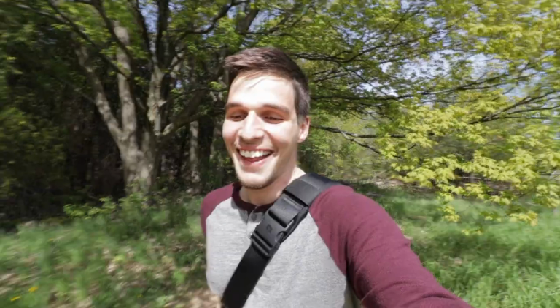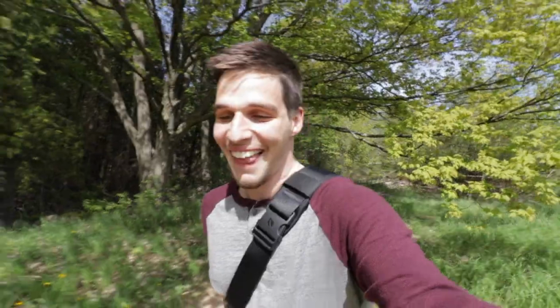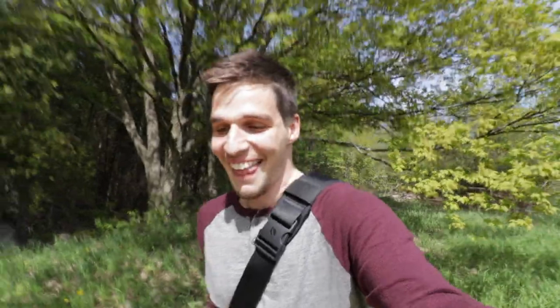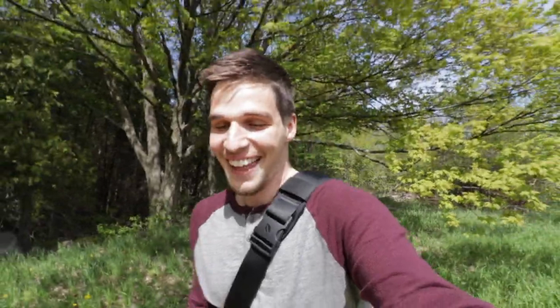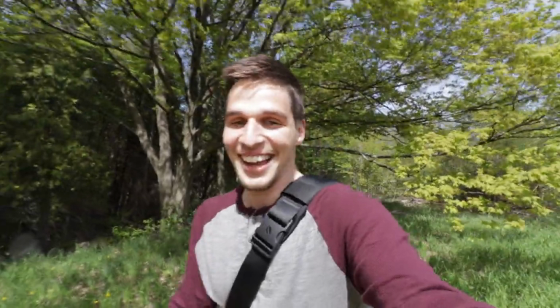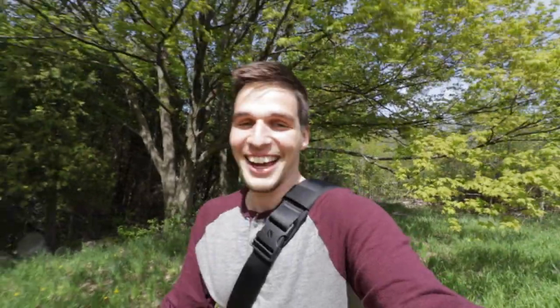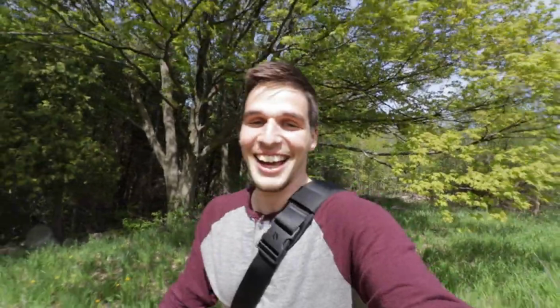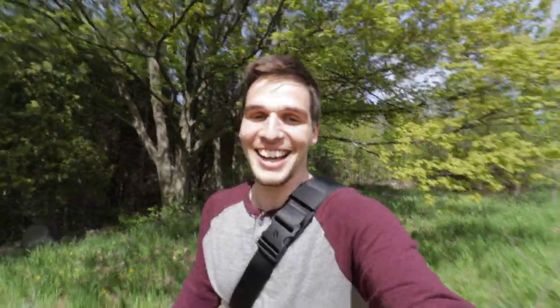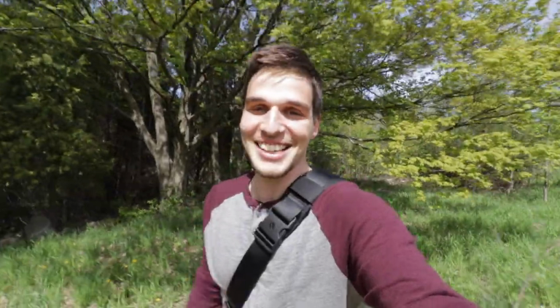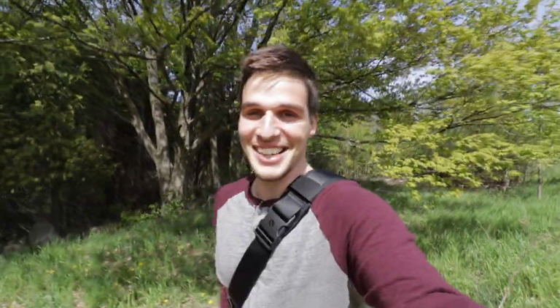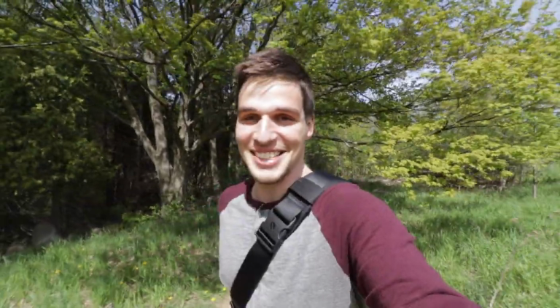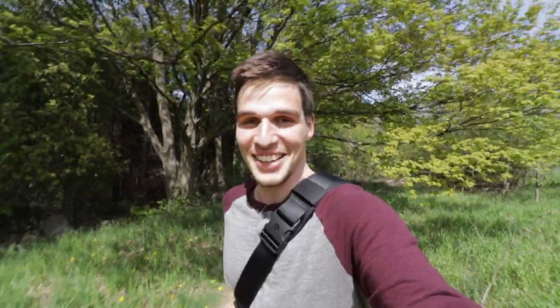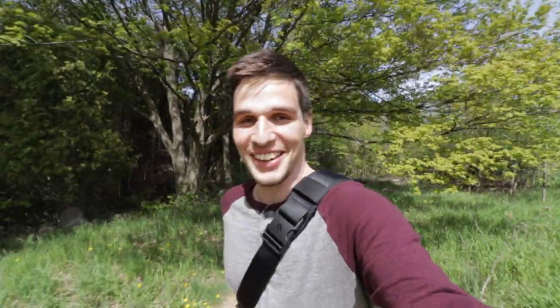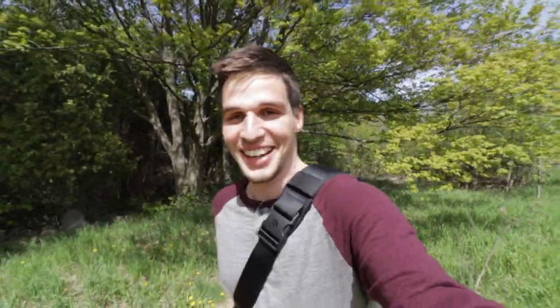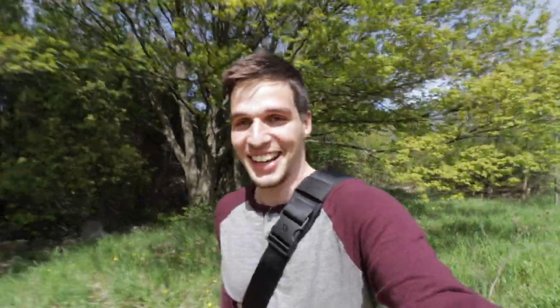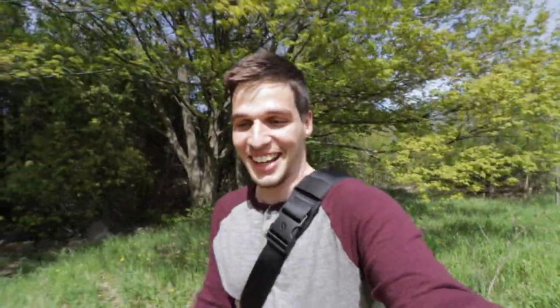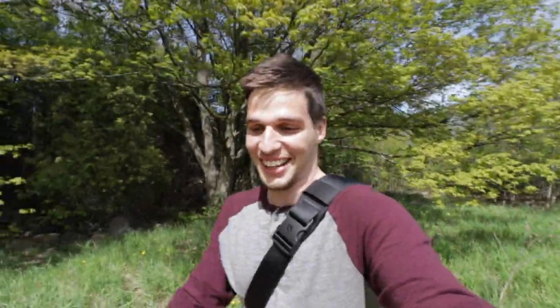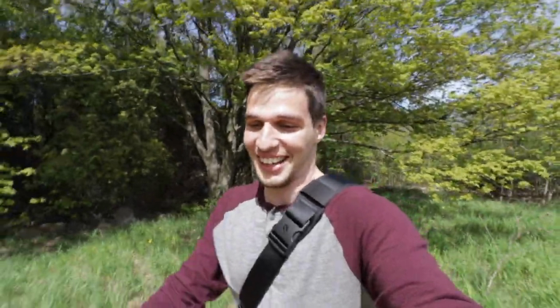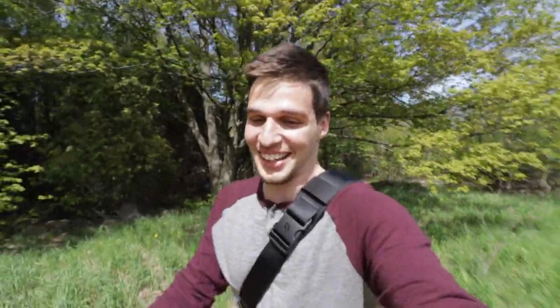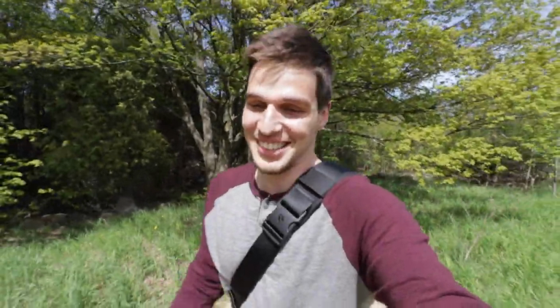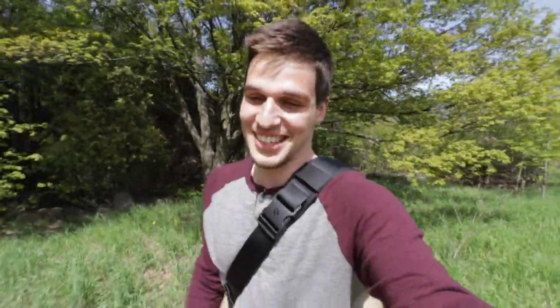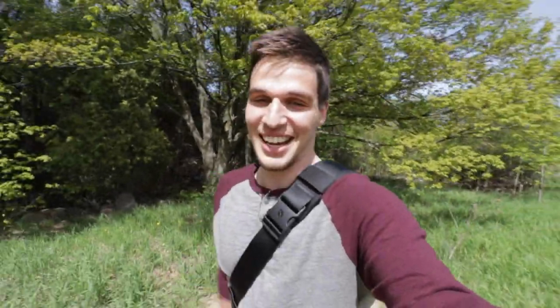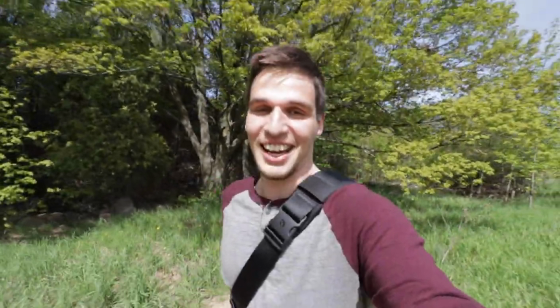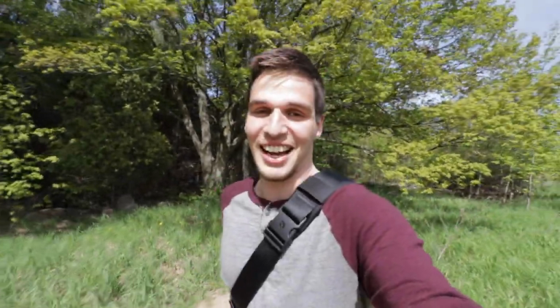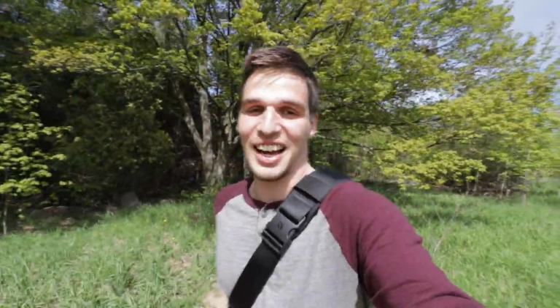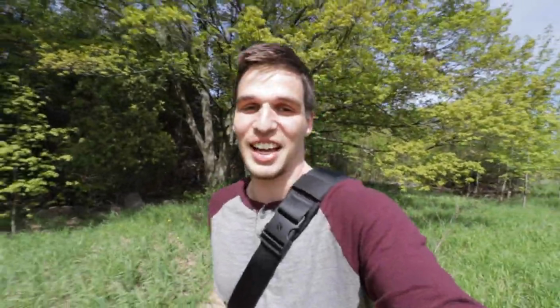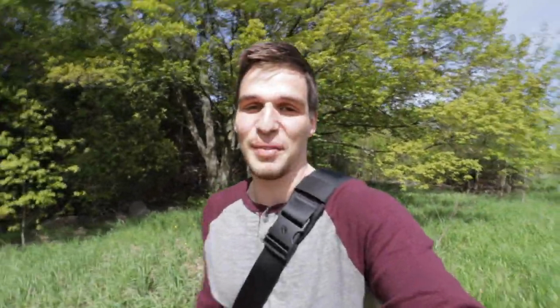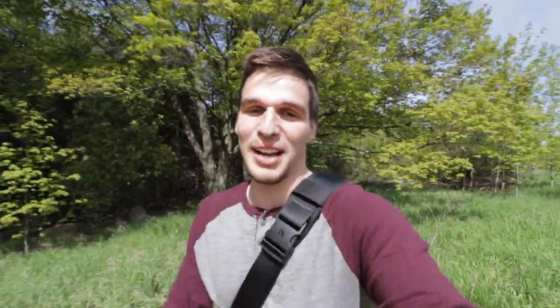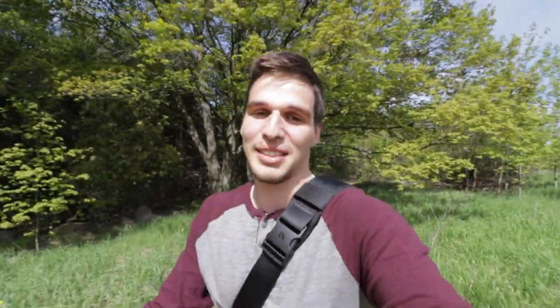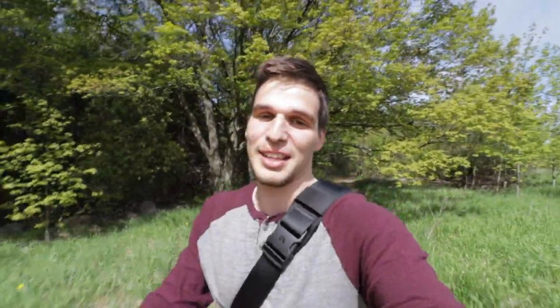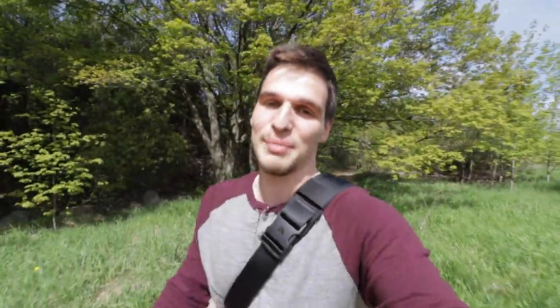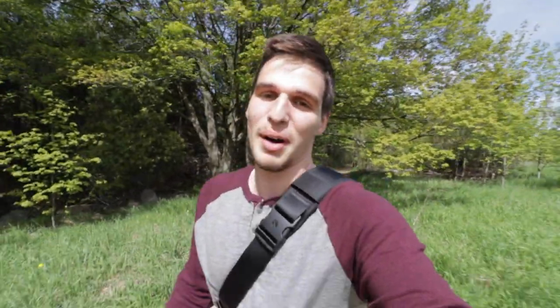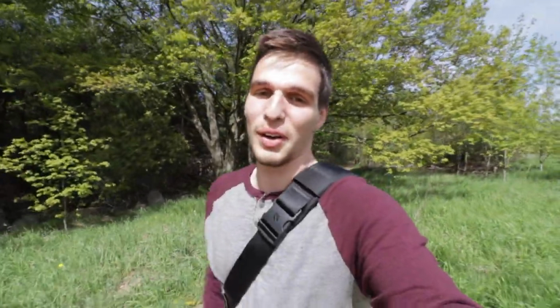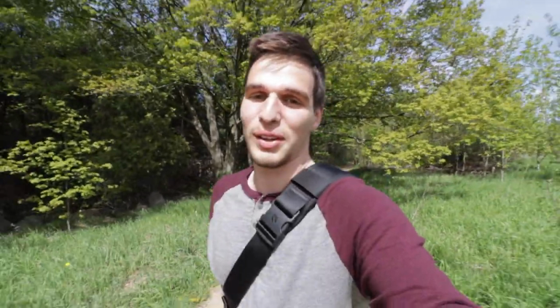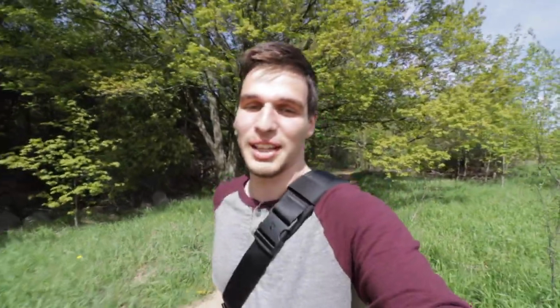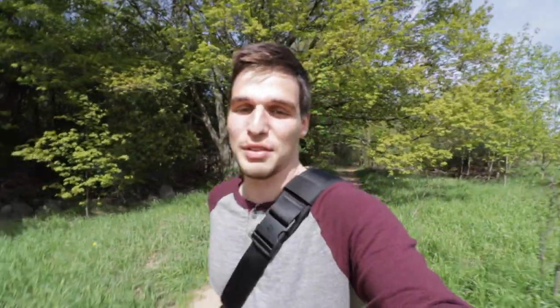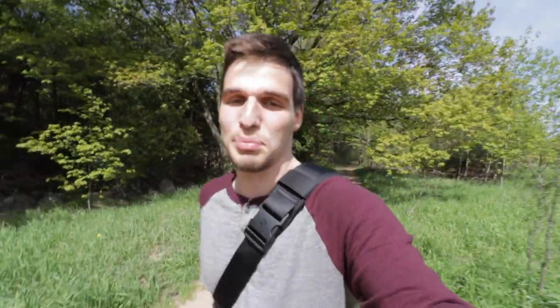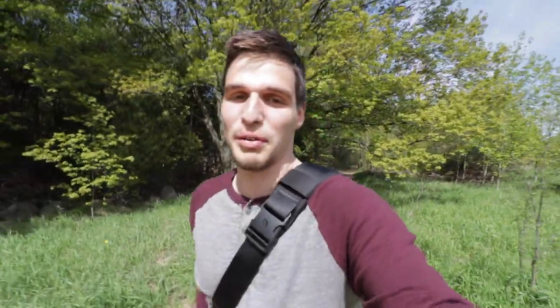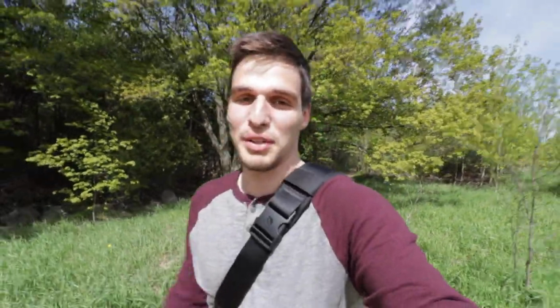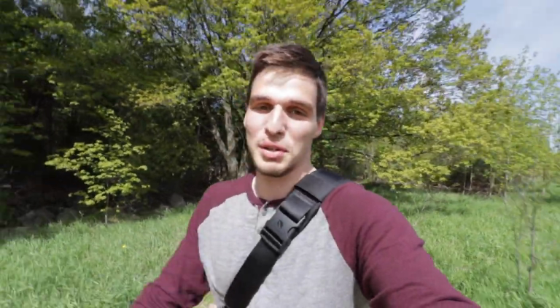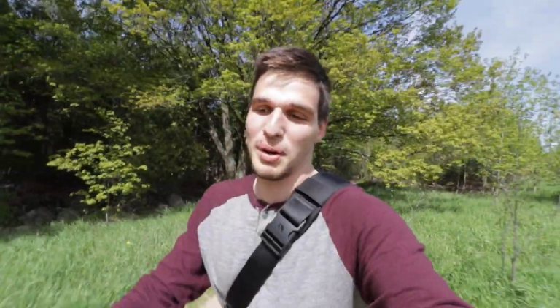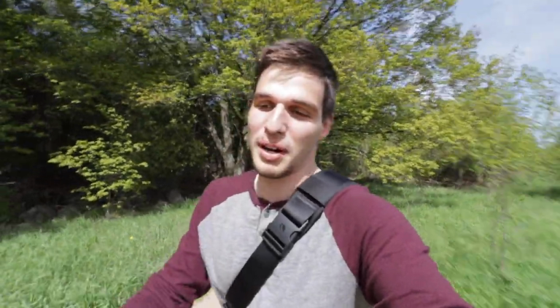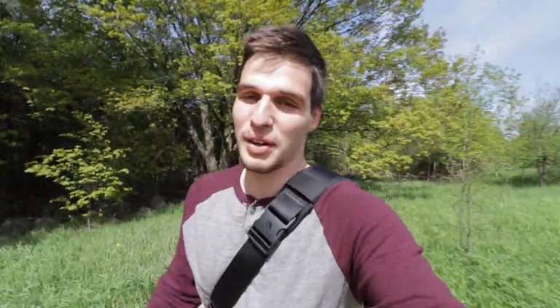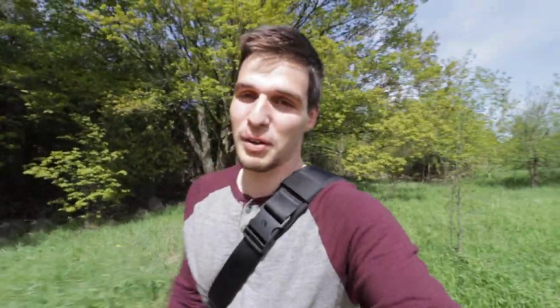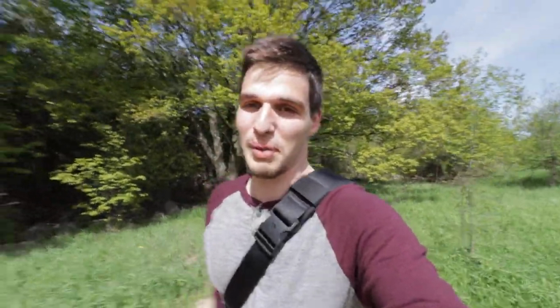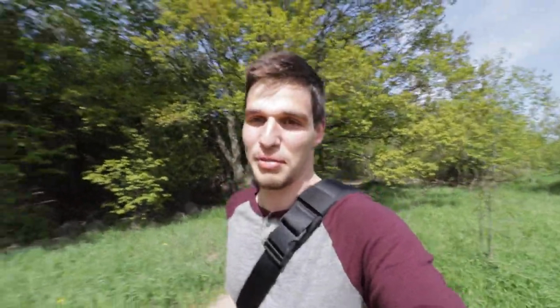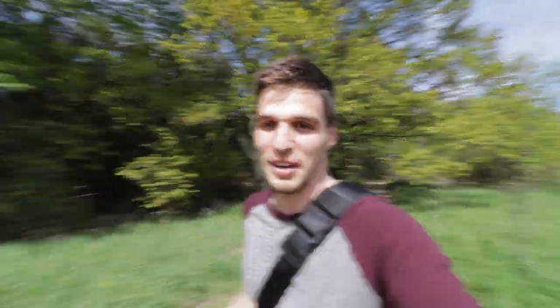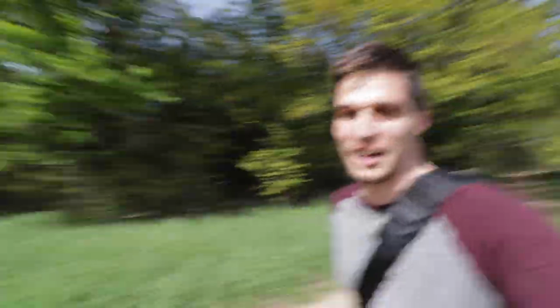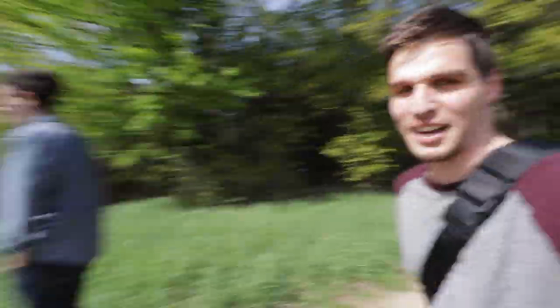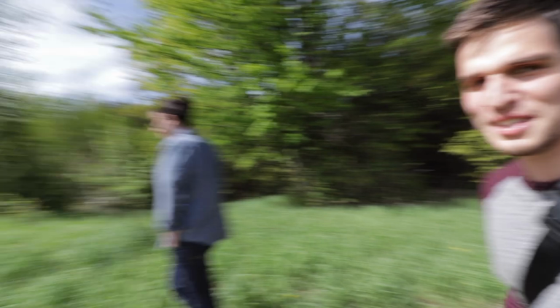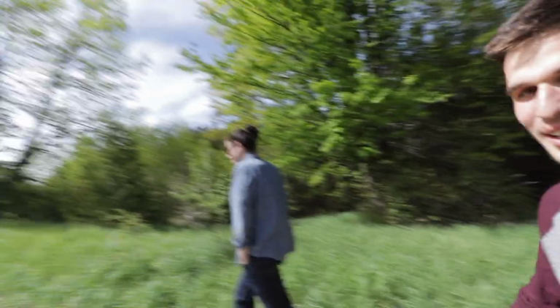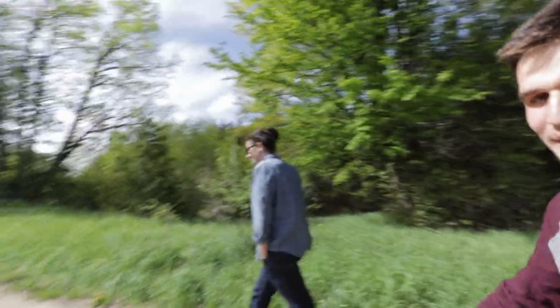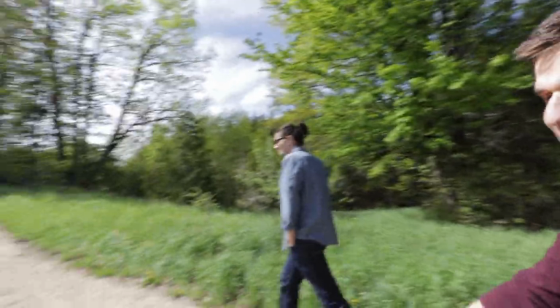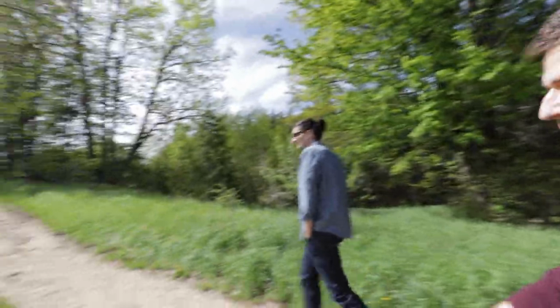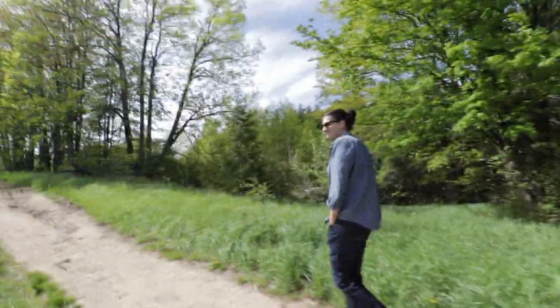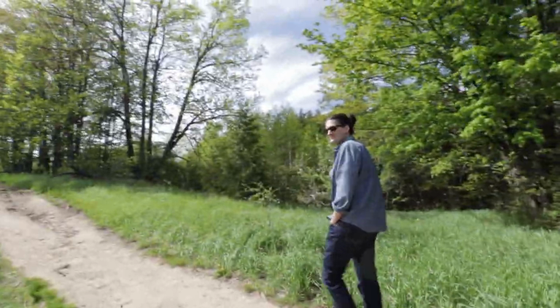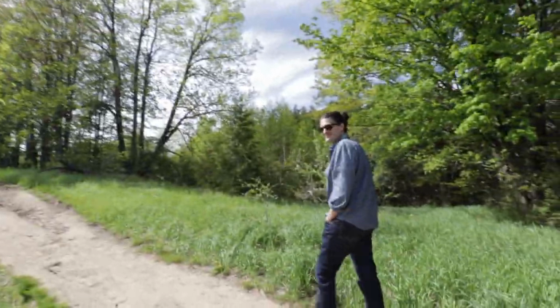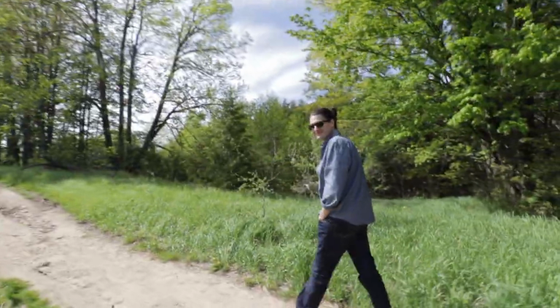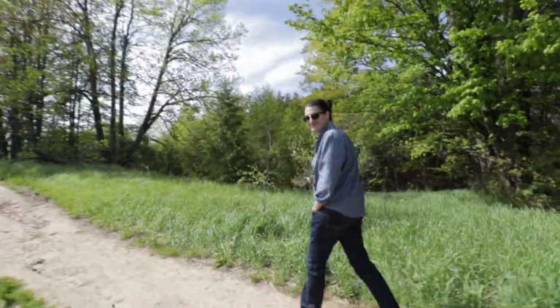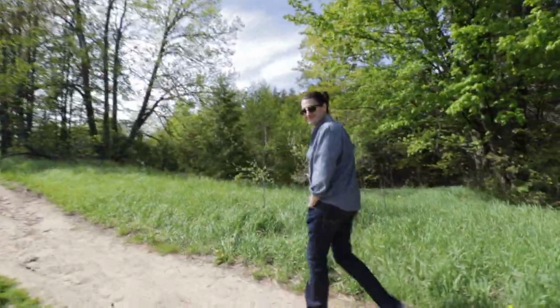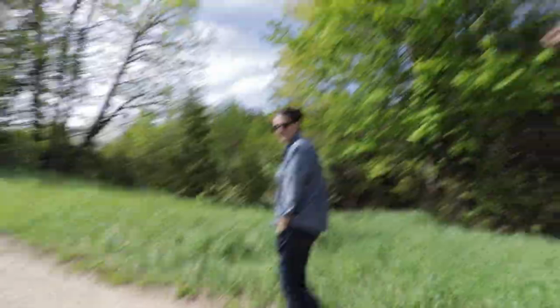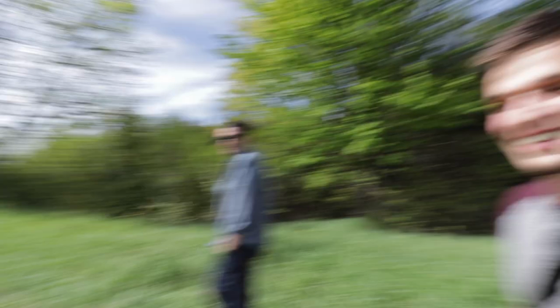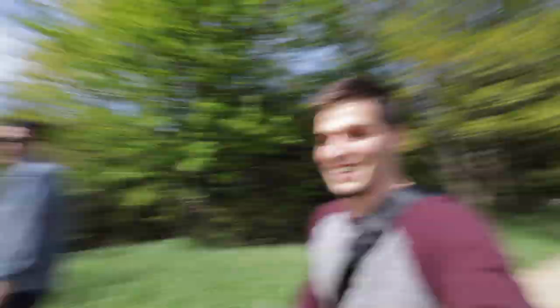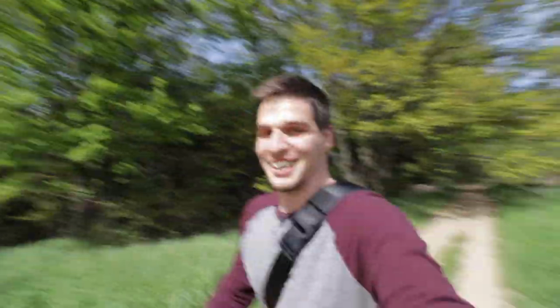Hey guys, how's it going? Today I am at the Mono Cliffs Provincial Park with my friend AJ over here. What's up guys?